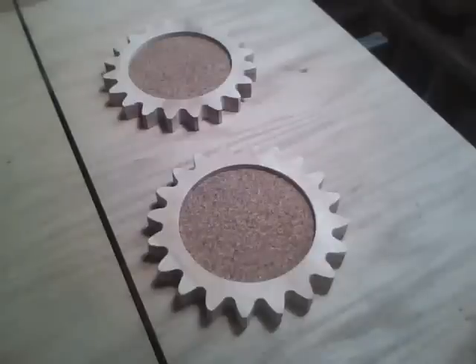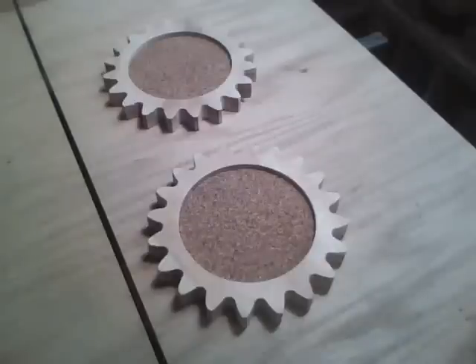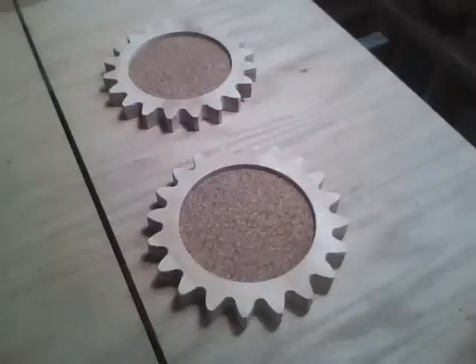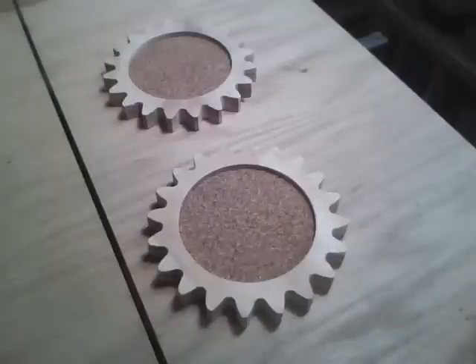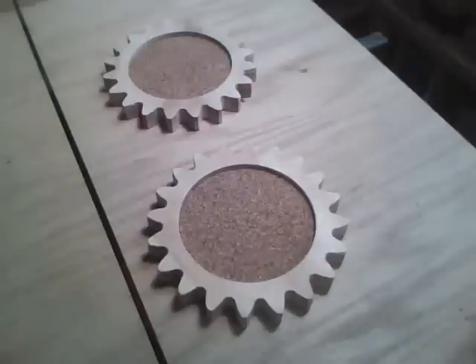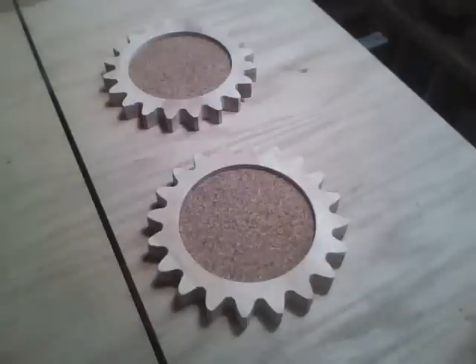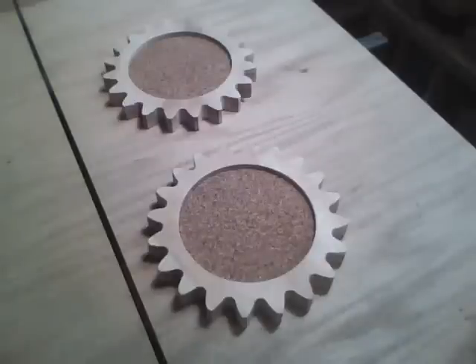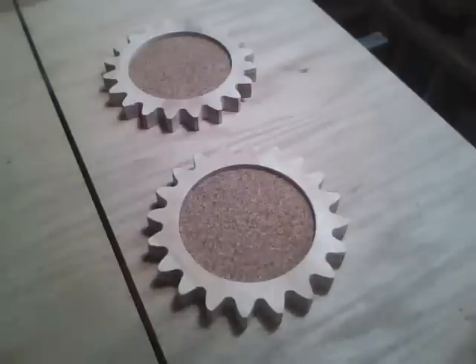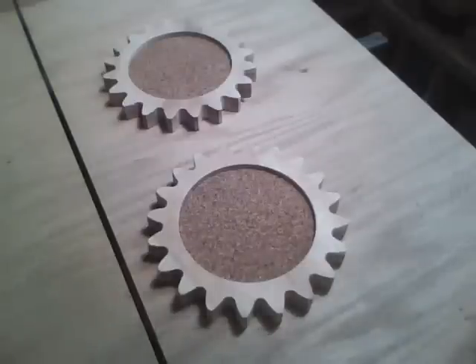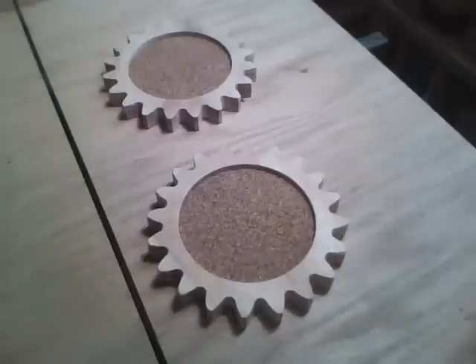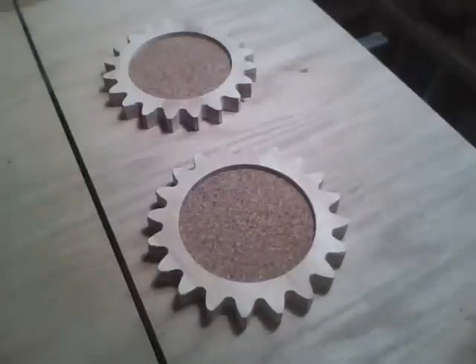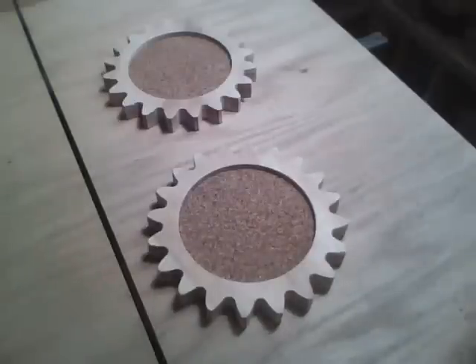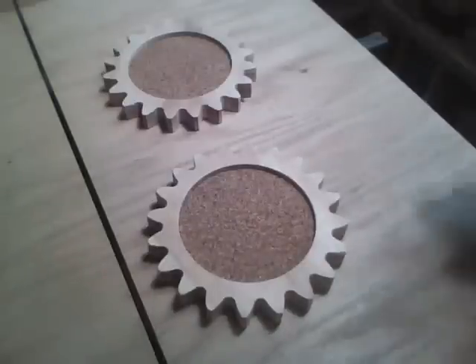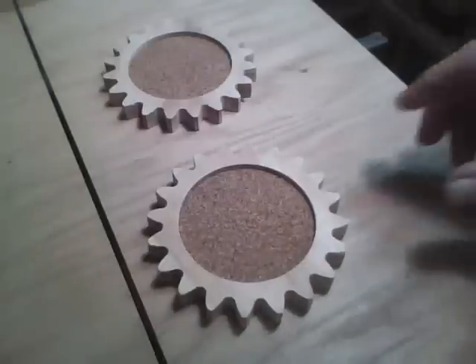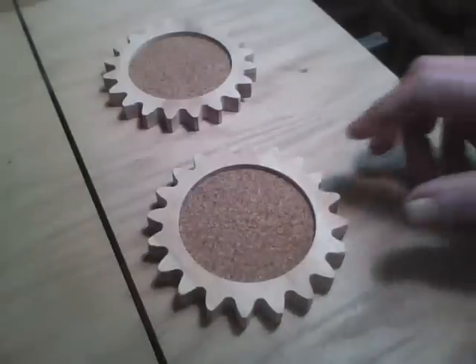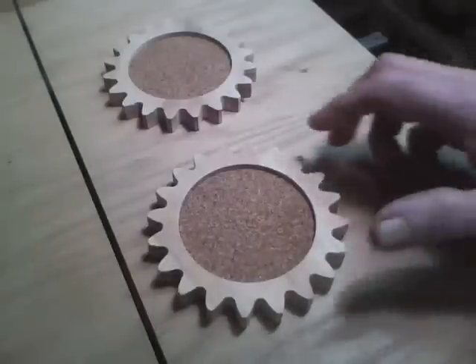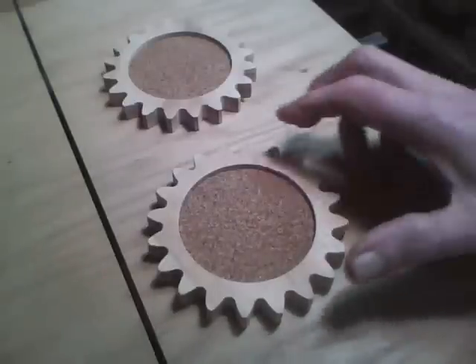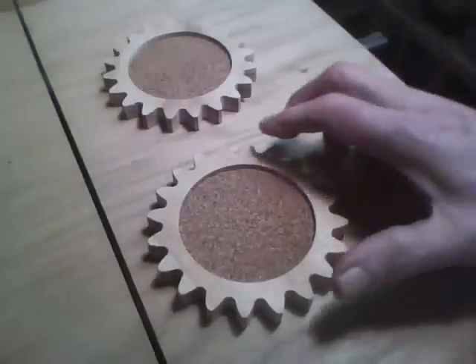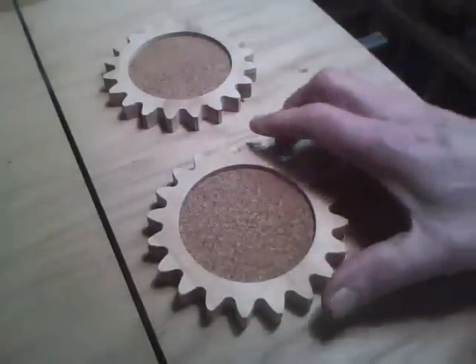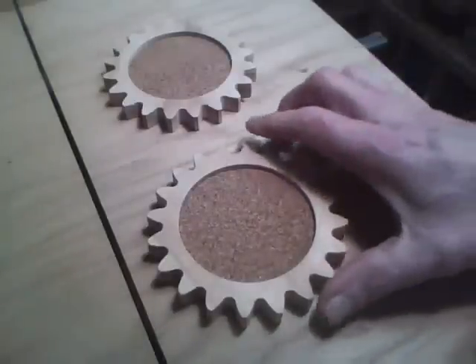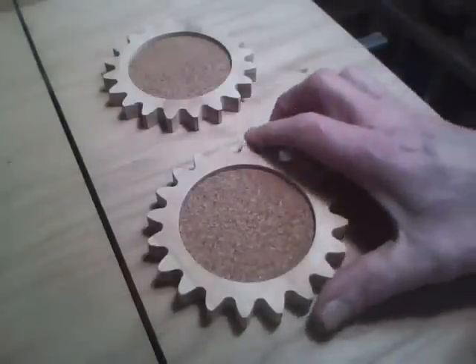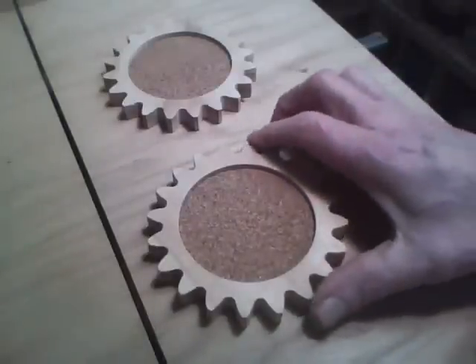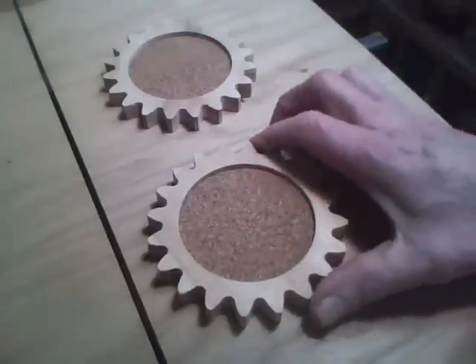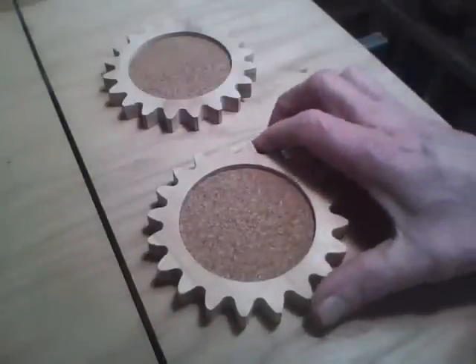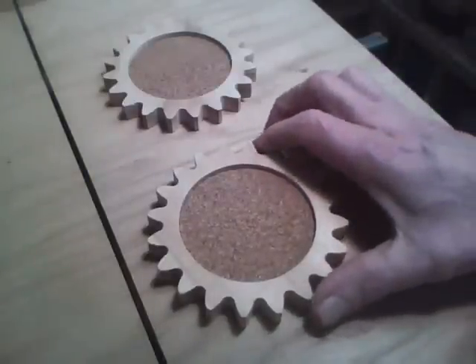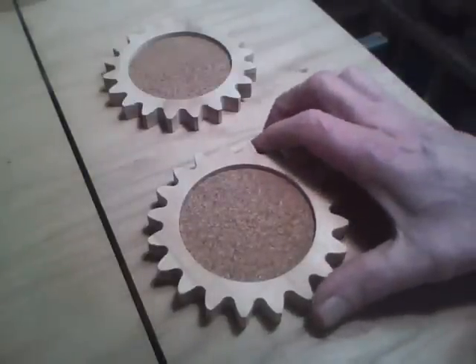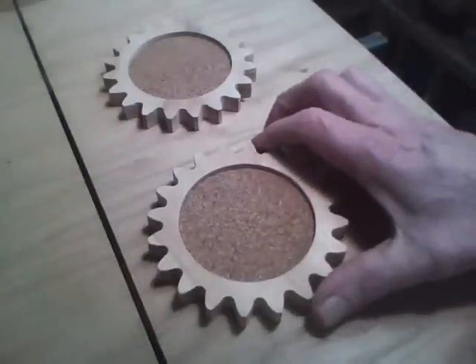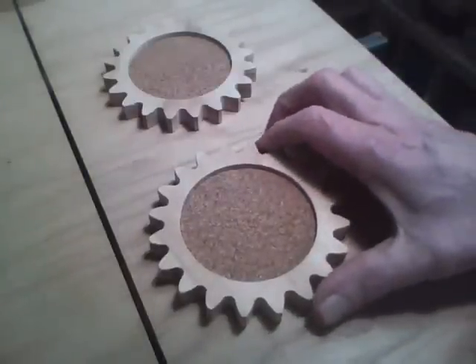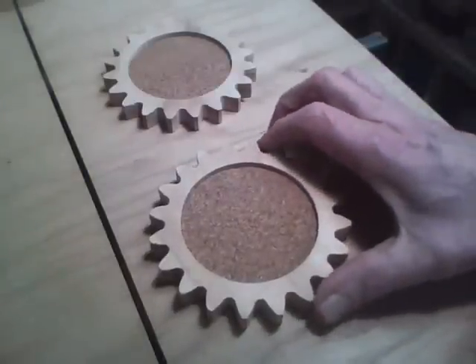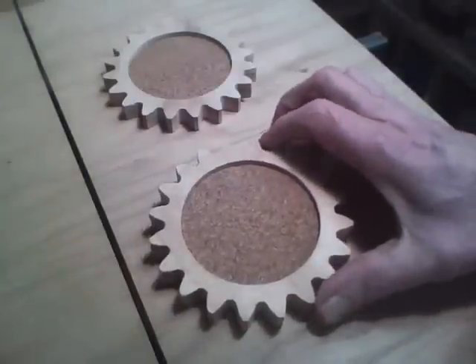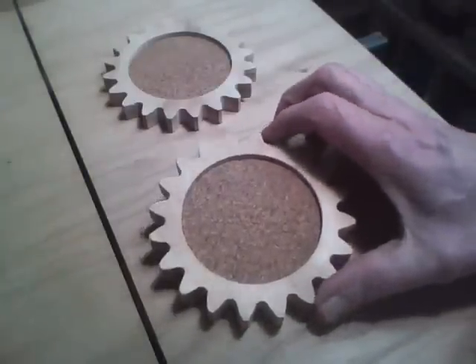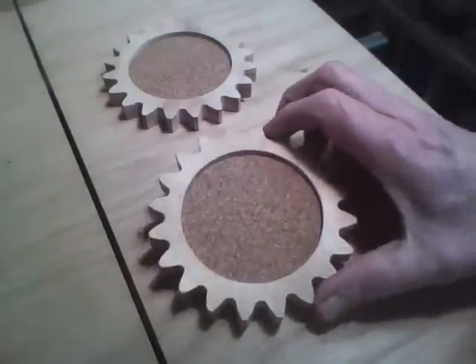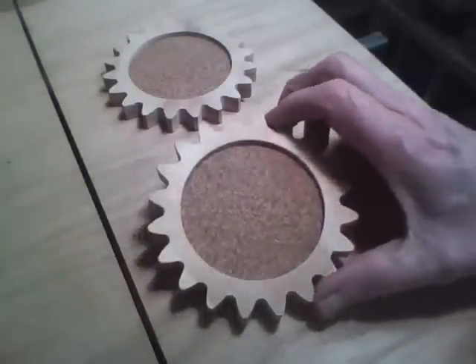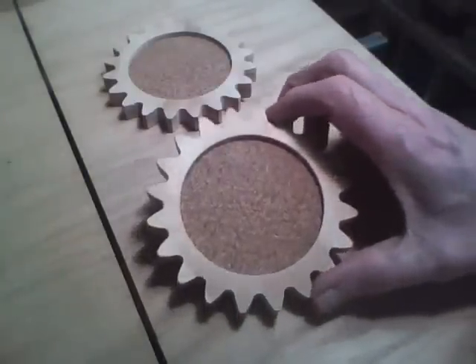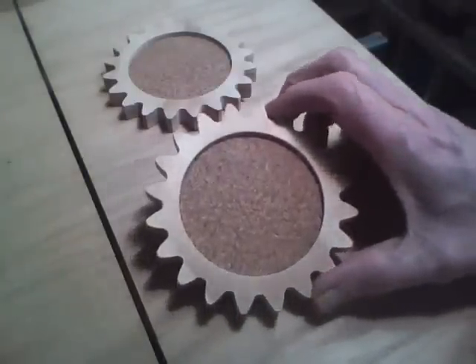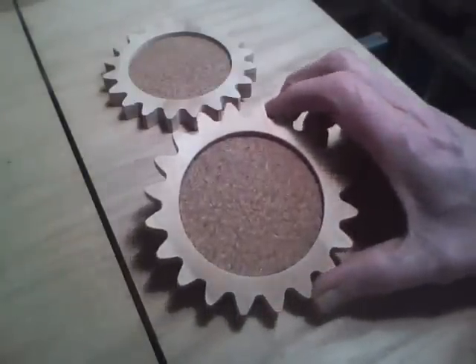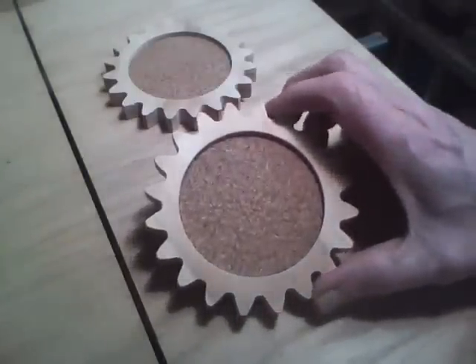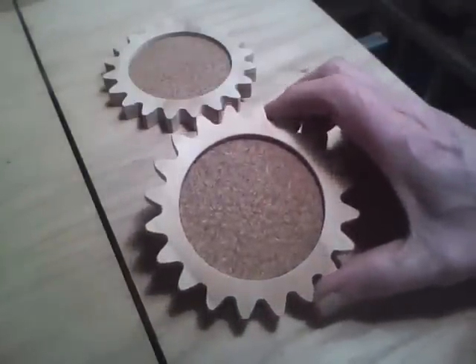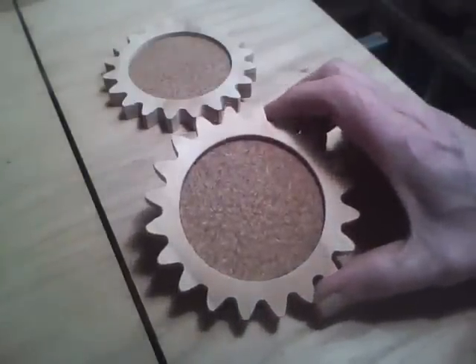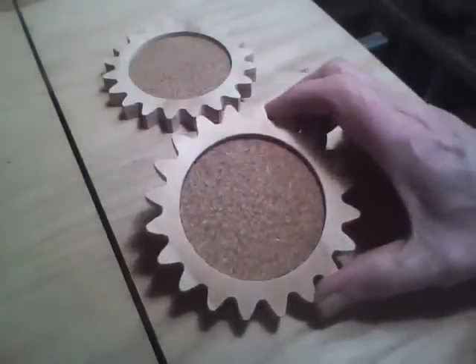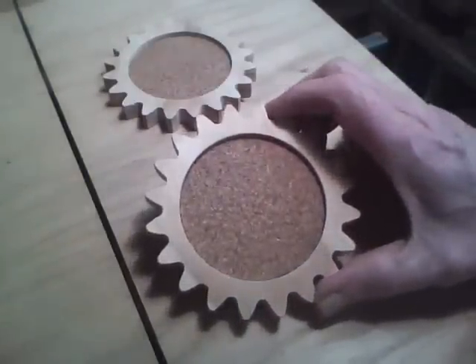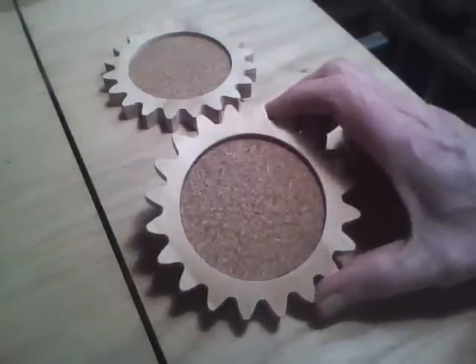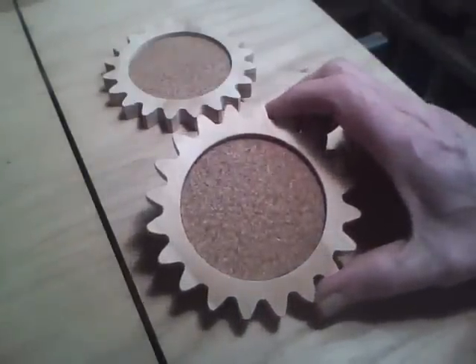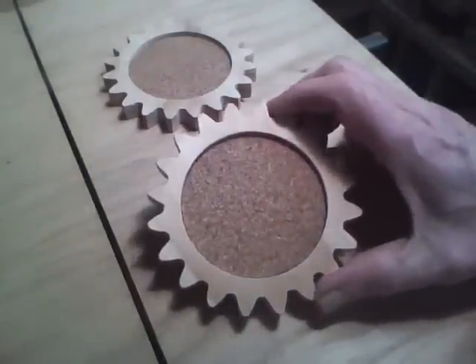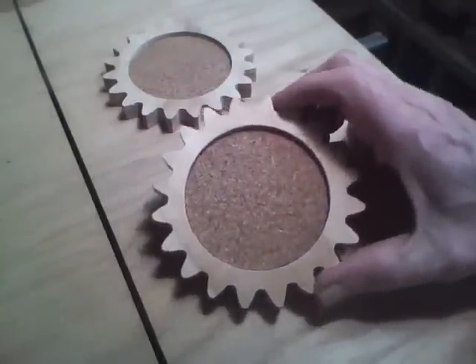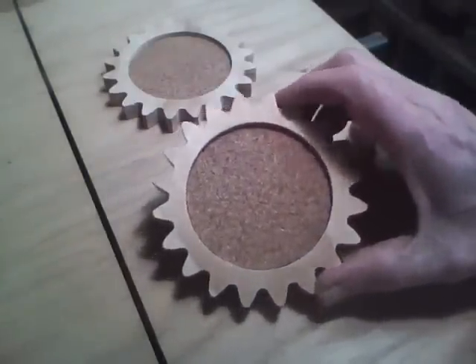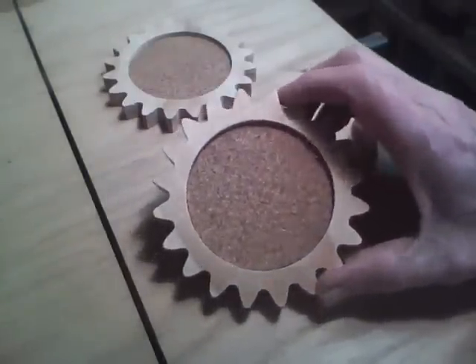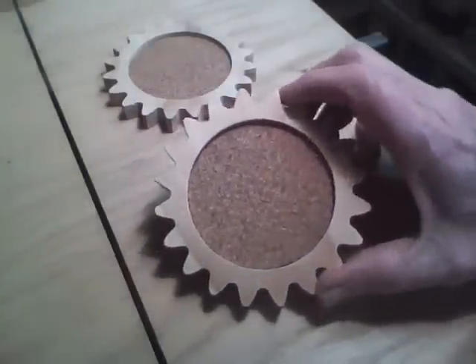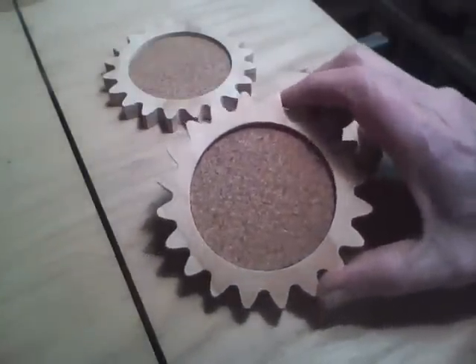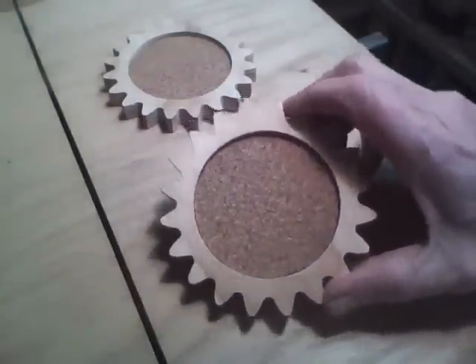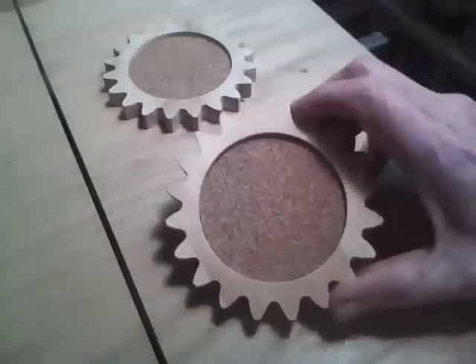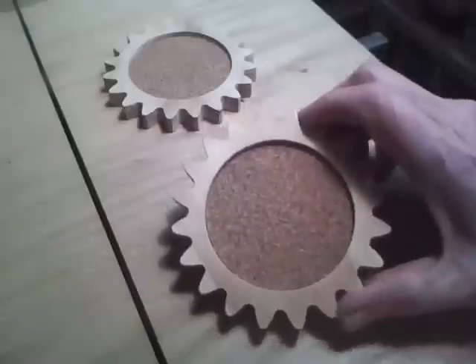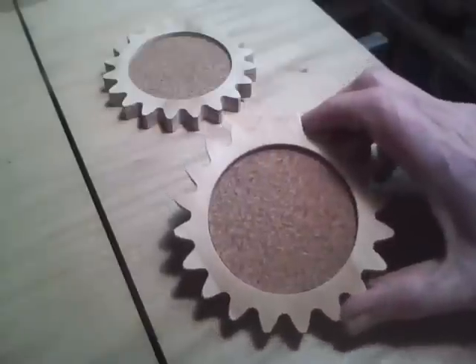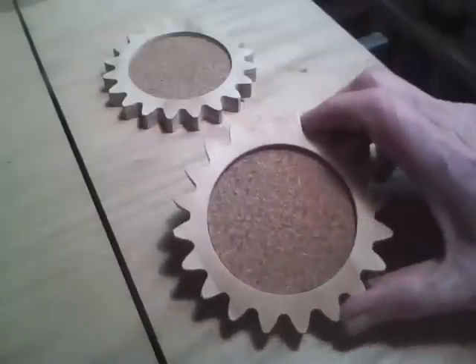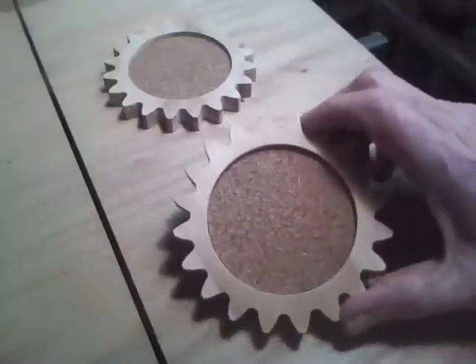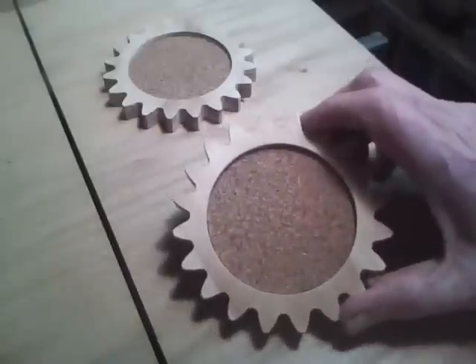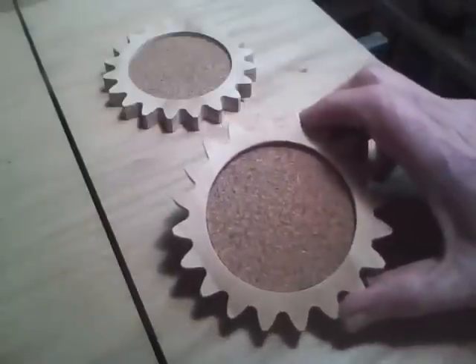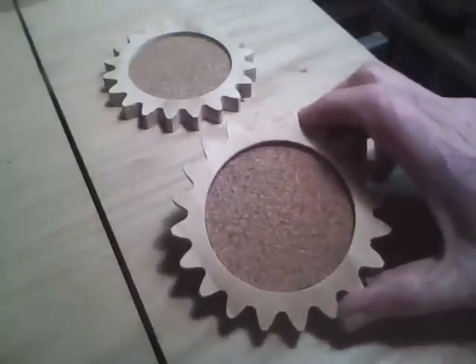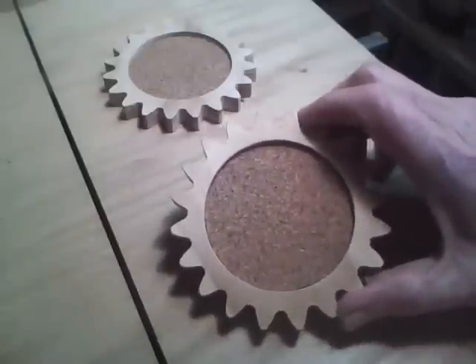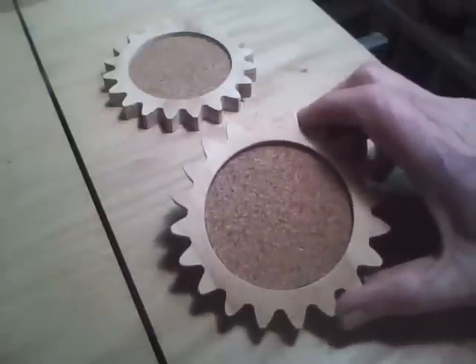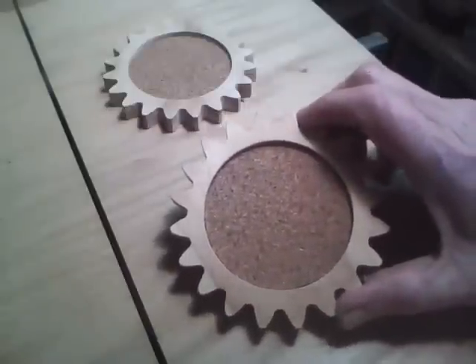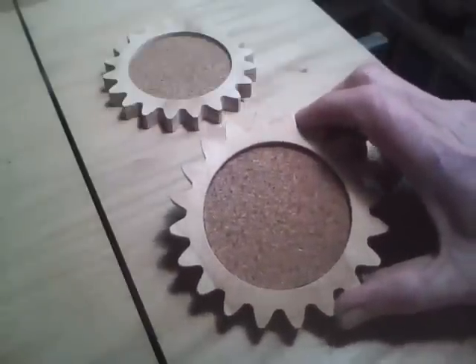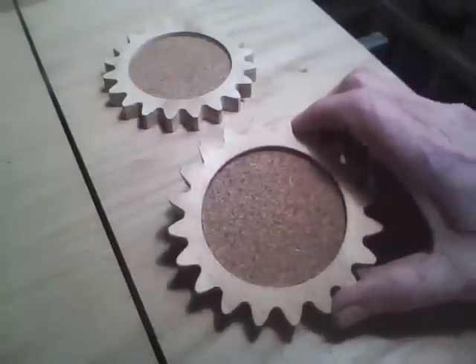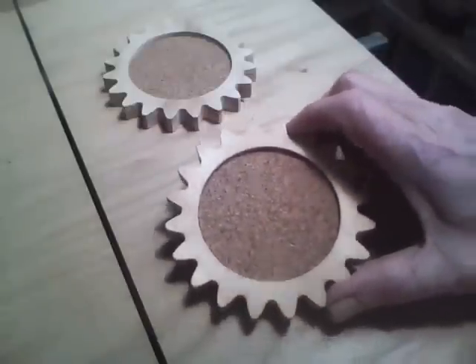I made a set of six gear-shaped coasters.